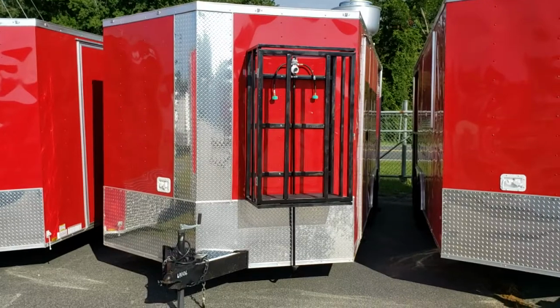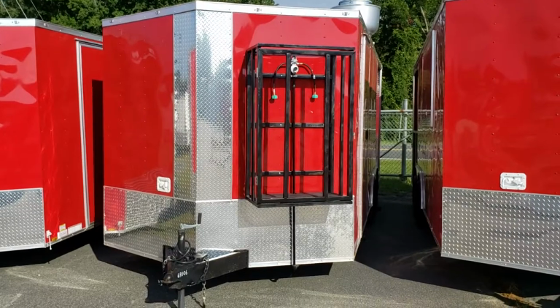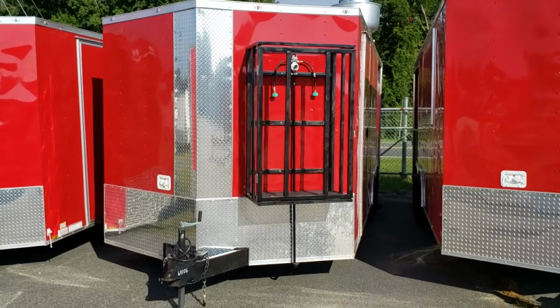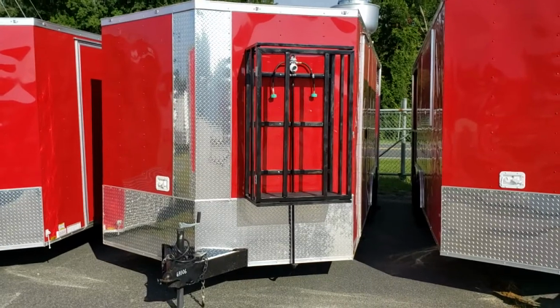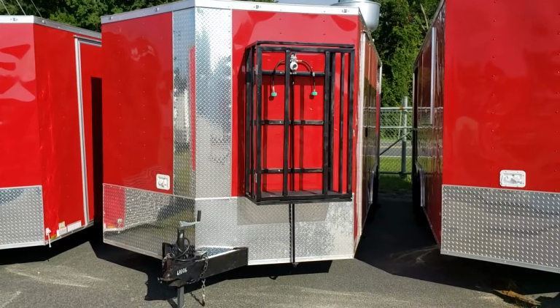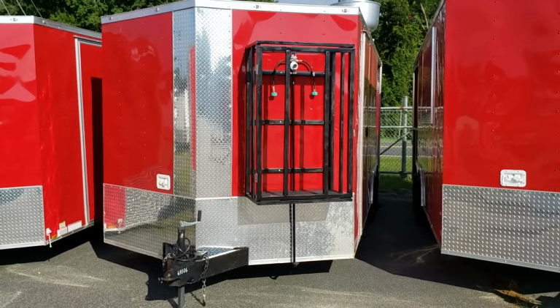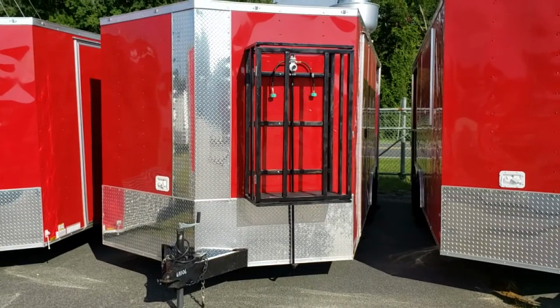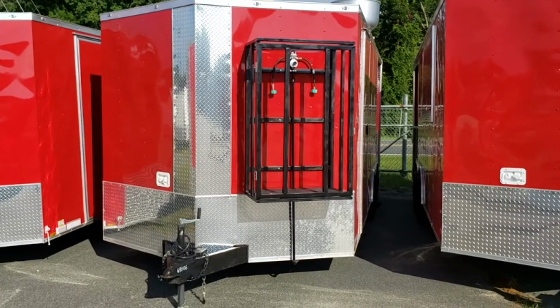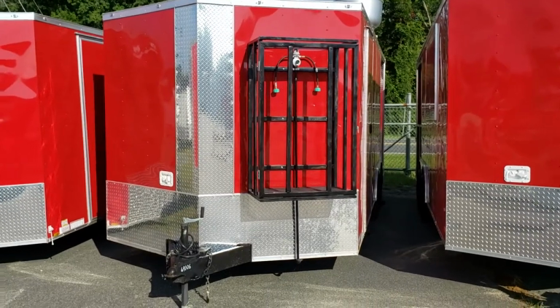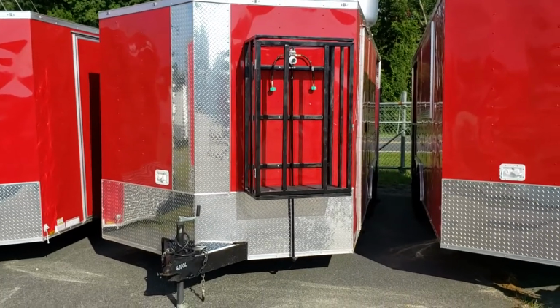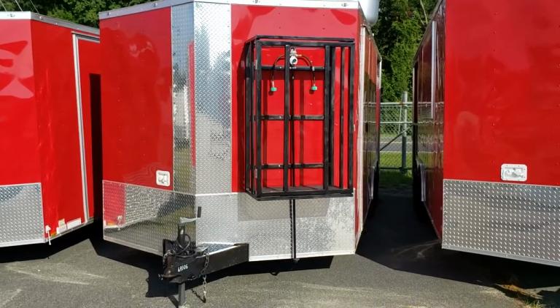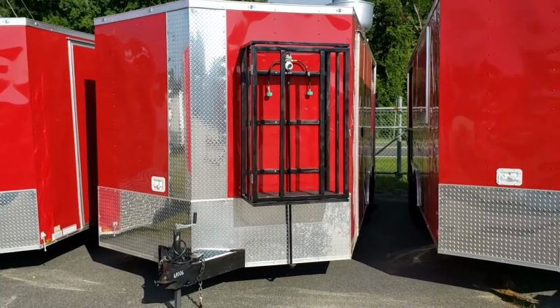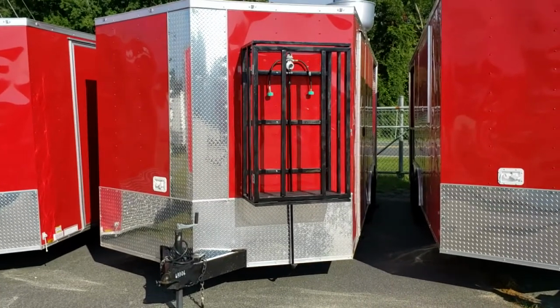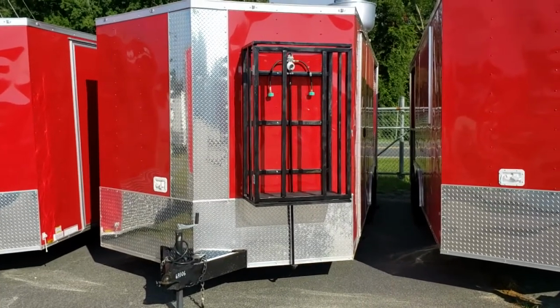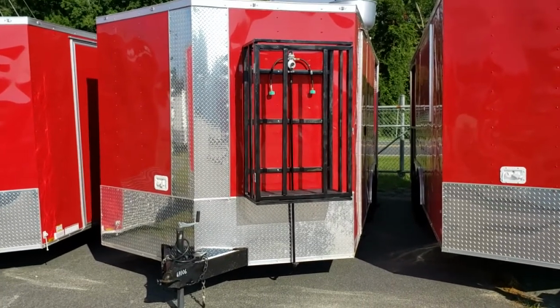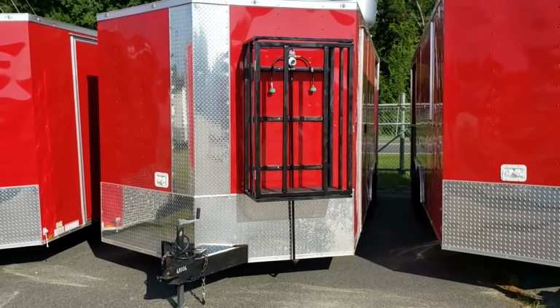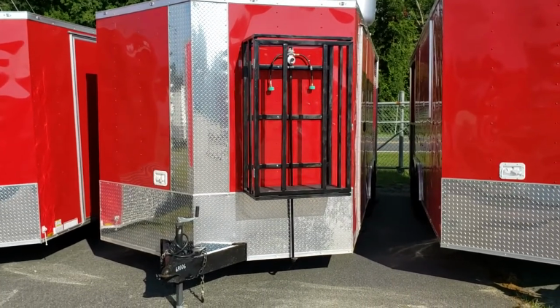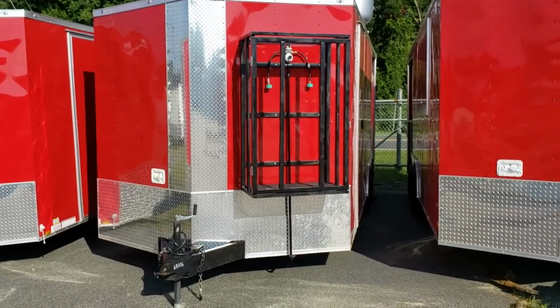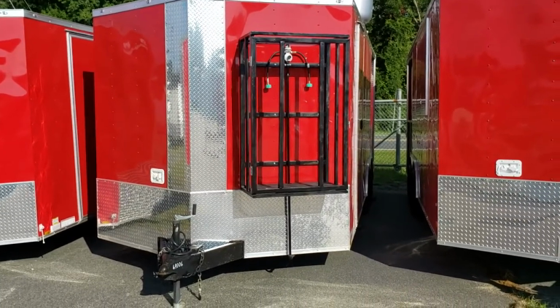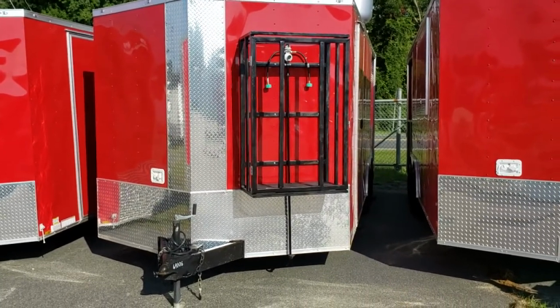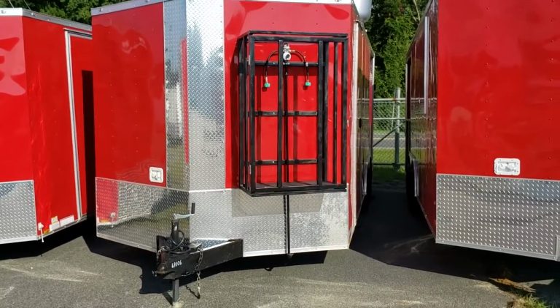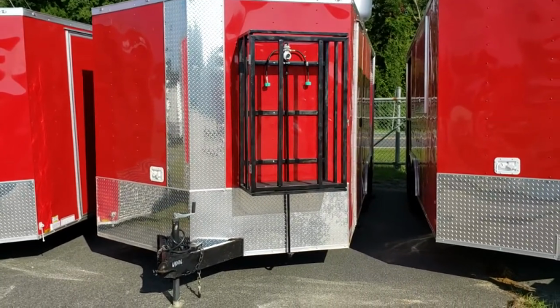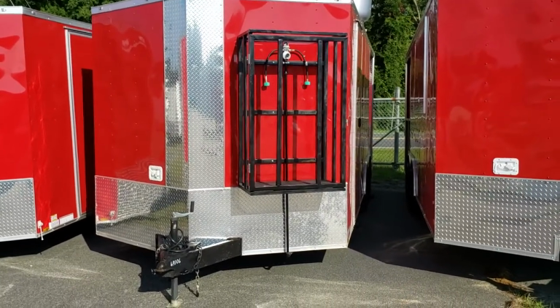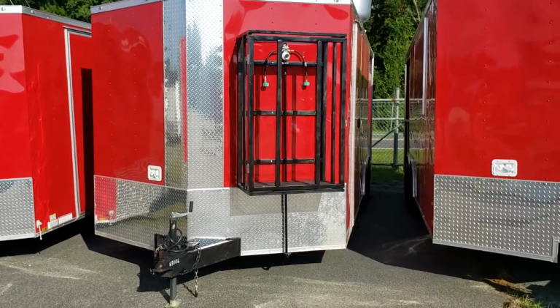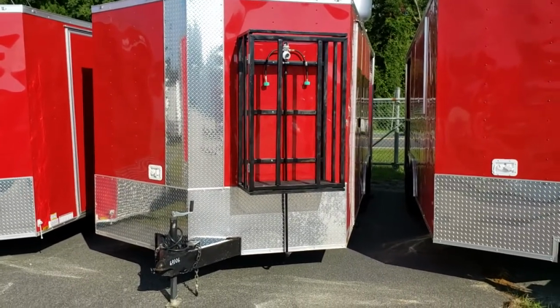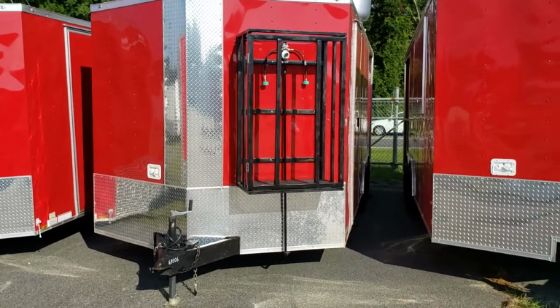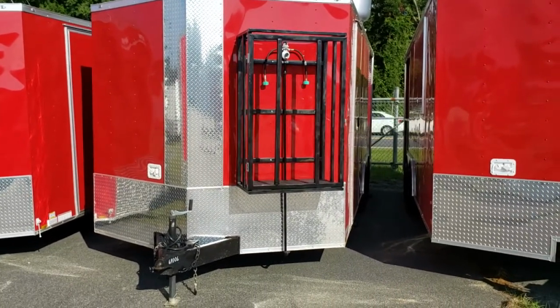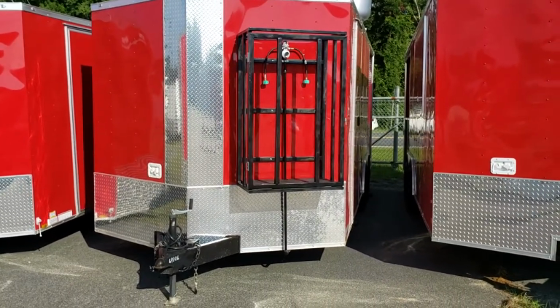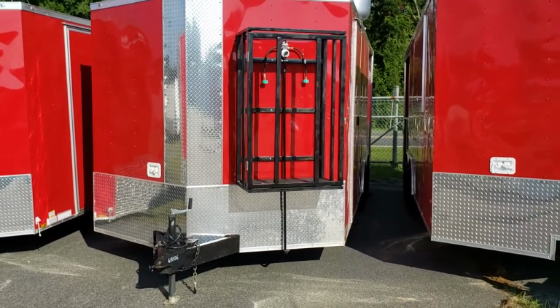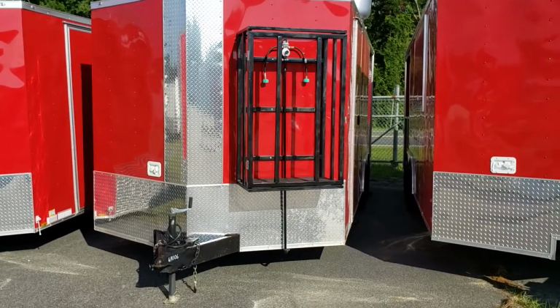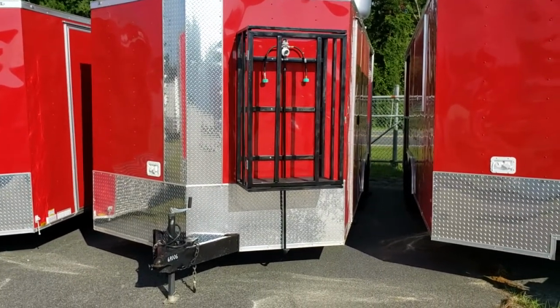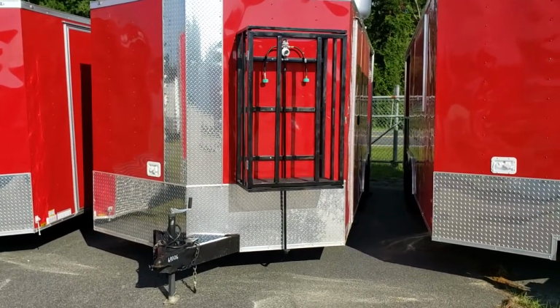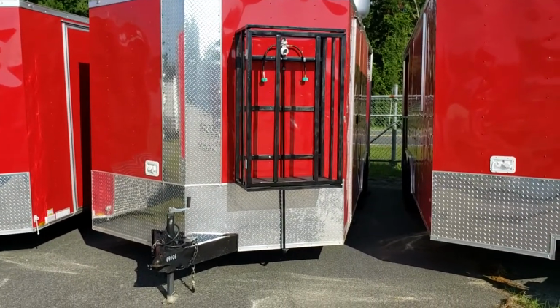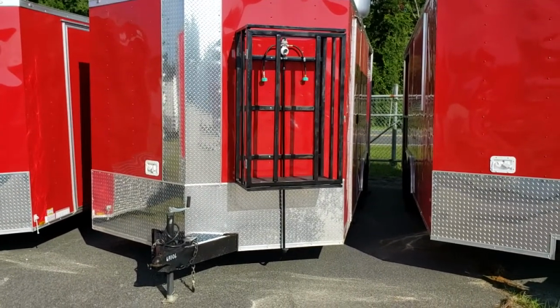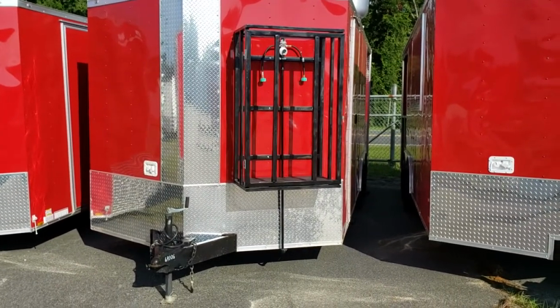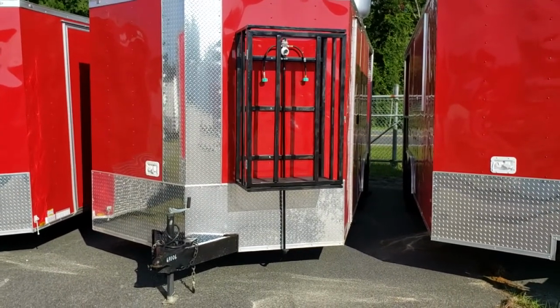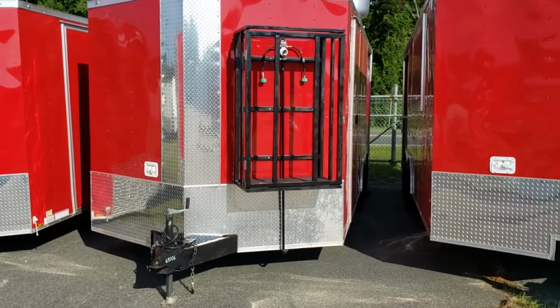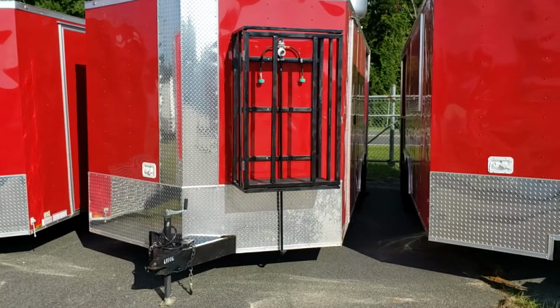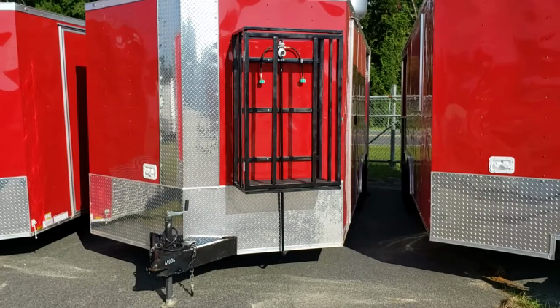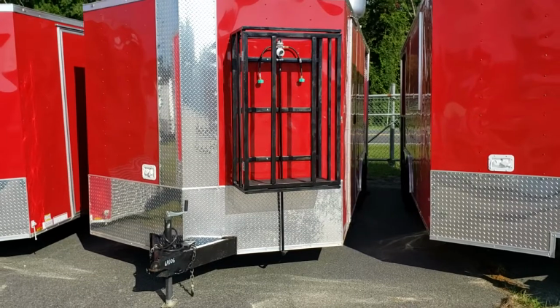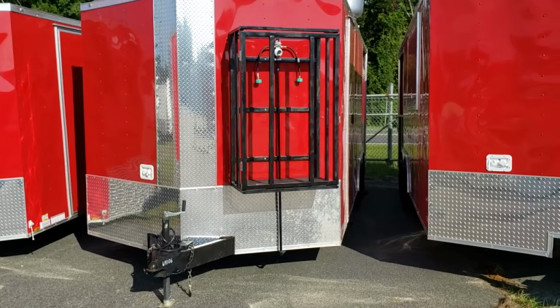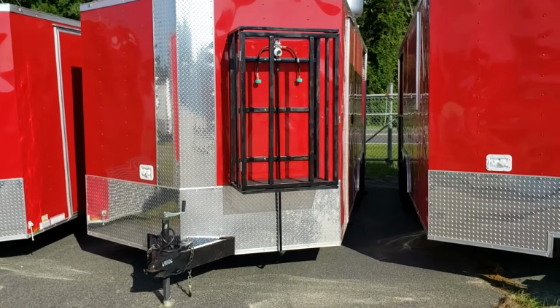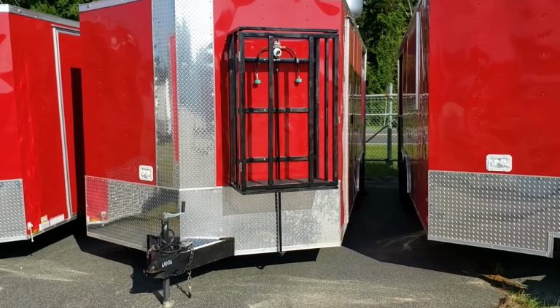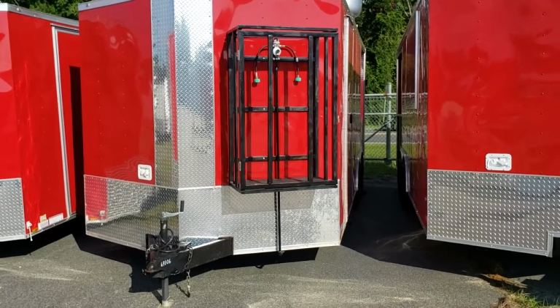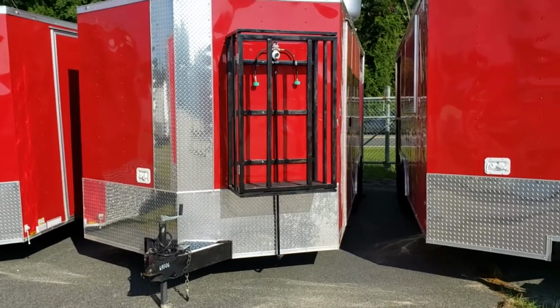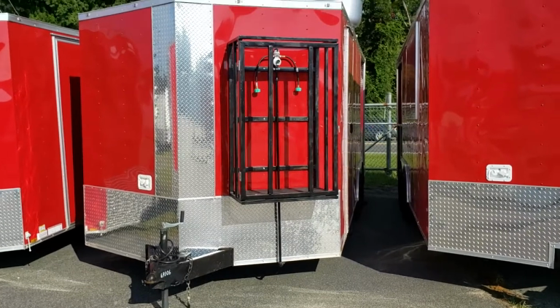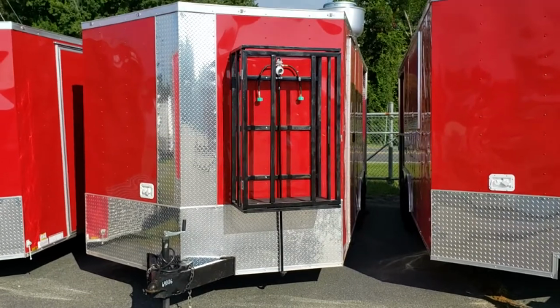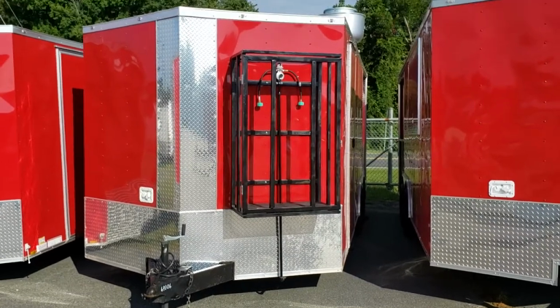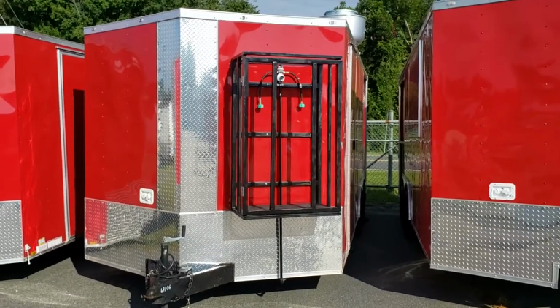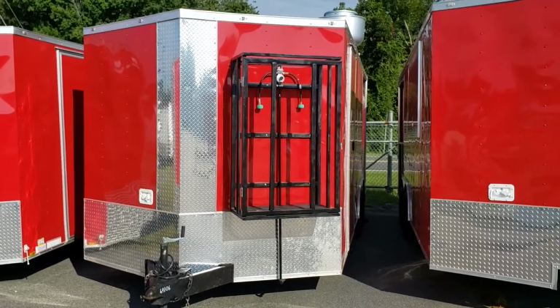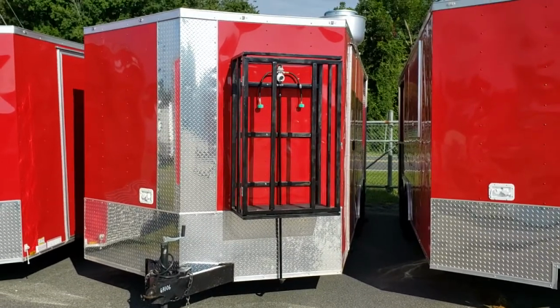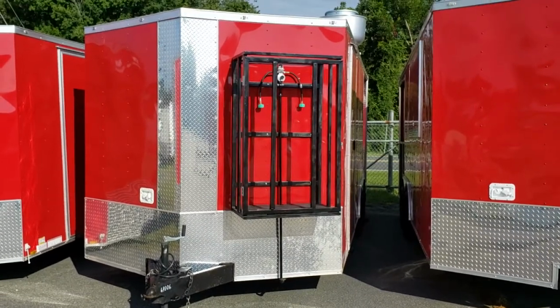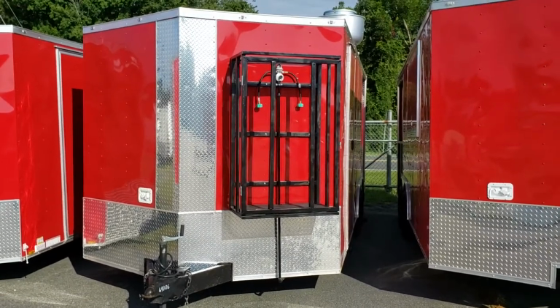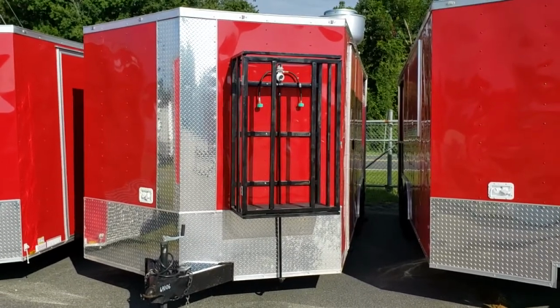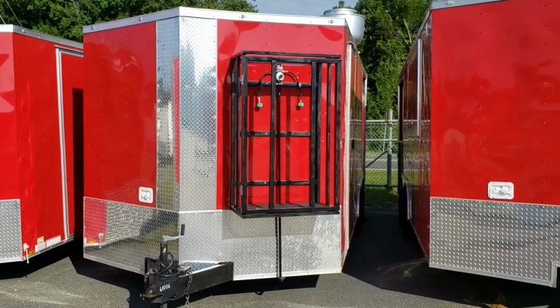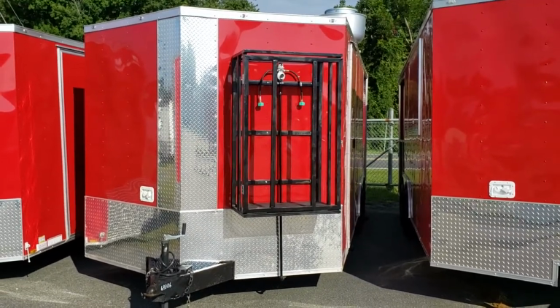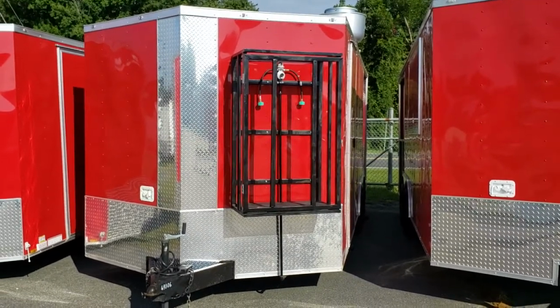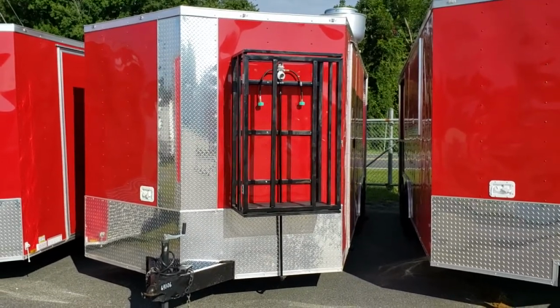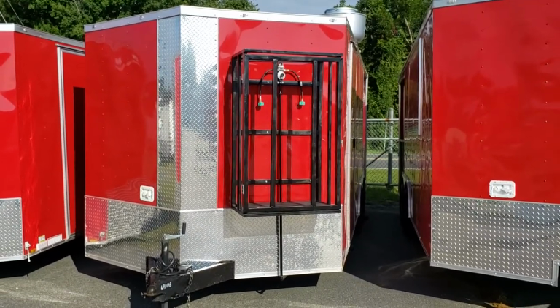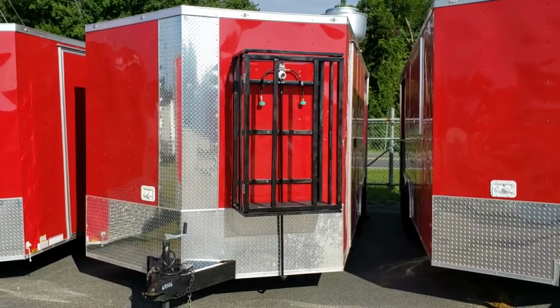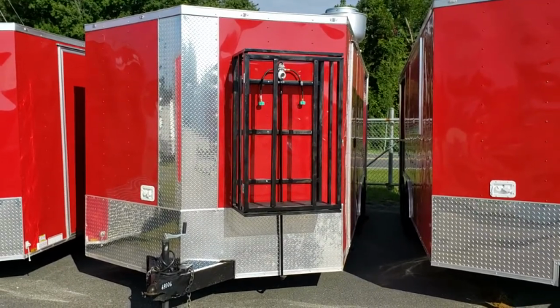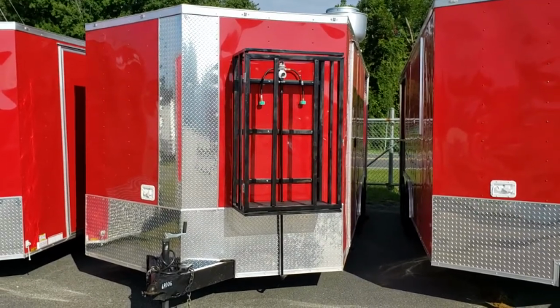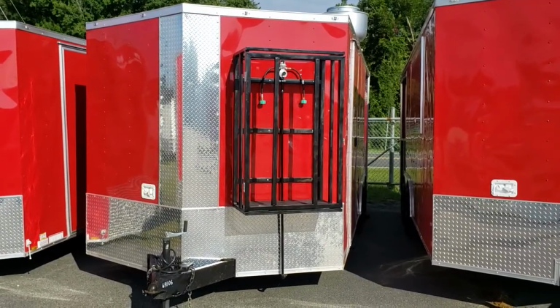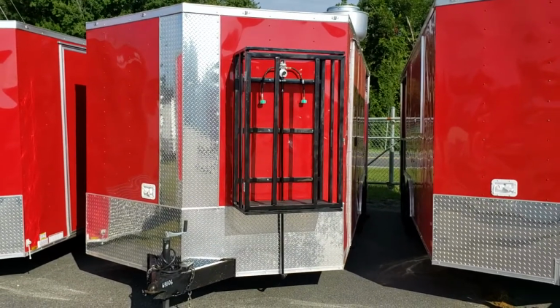Good morning everybody. This is Doug Reed at WOW Cargo. Contact information is 478-290-2753.